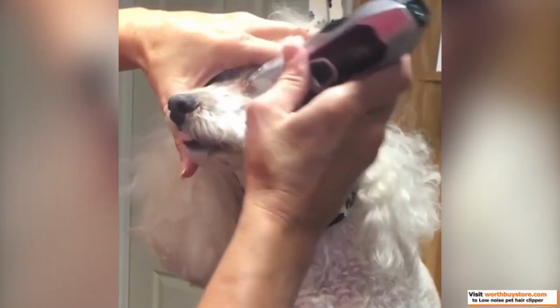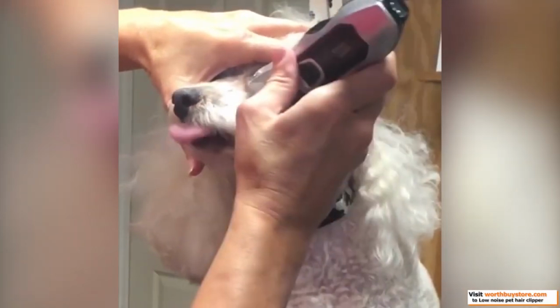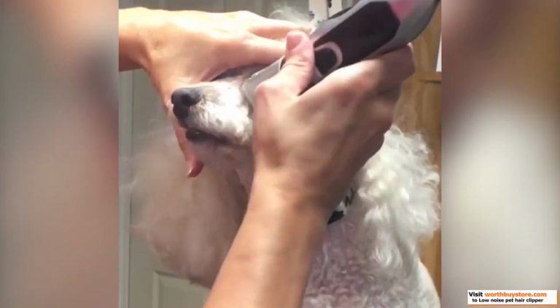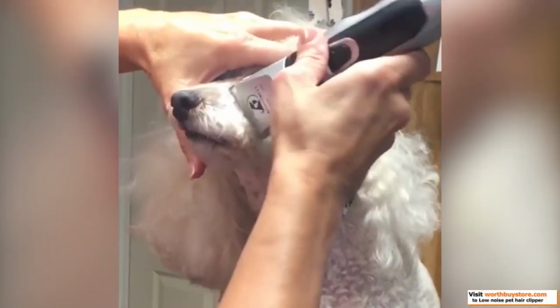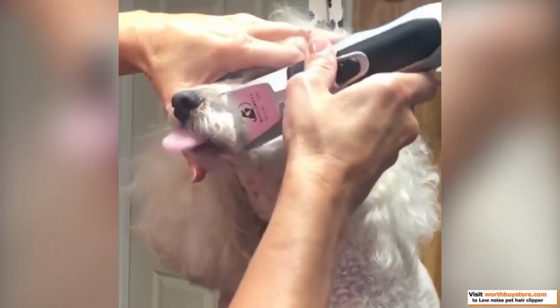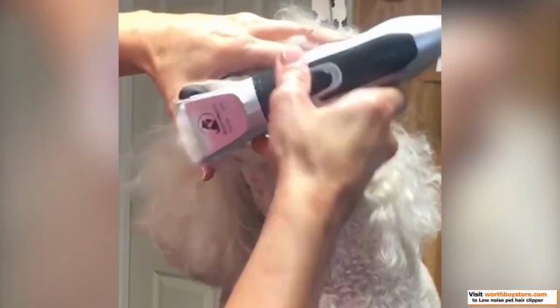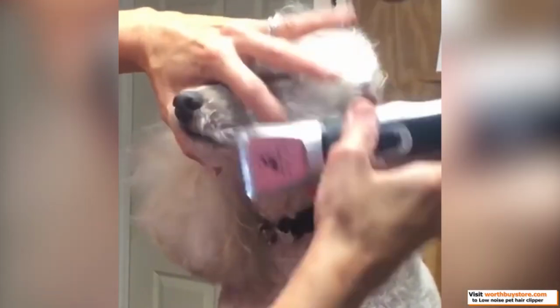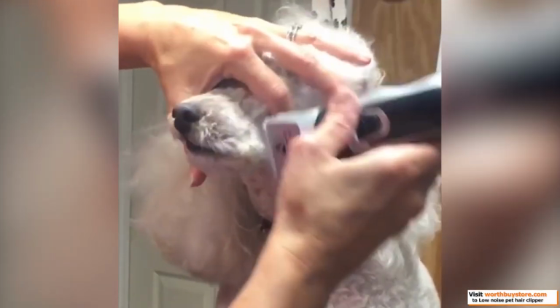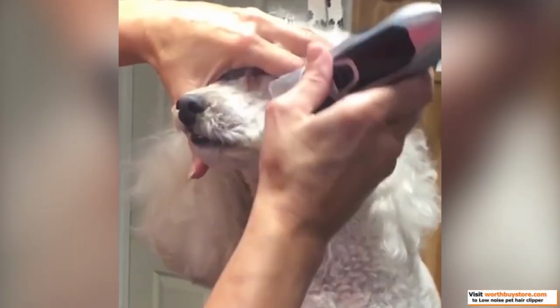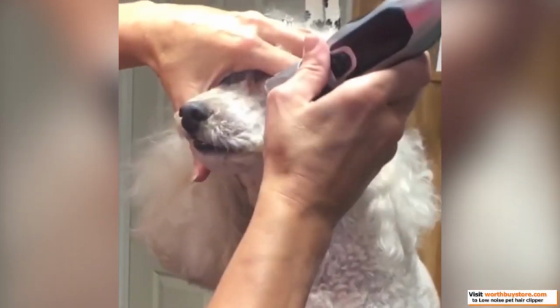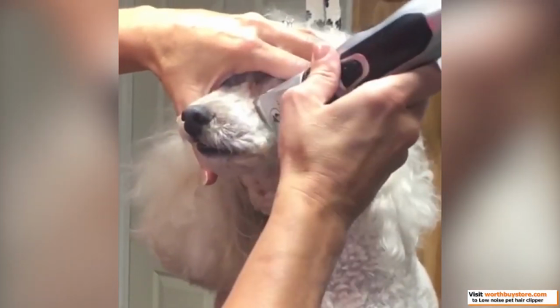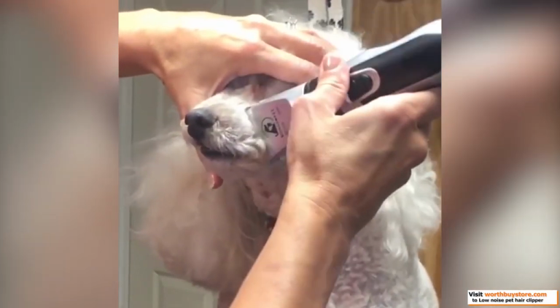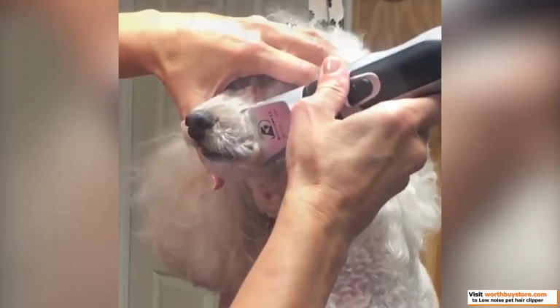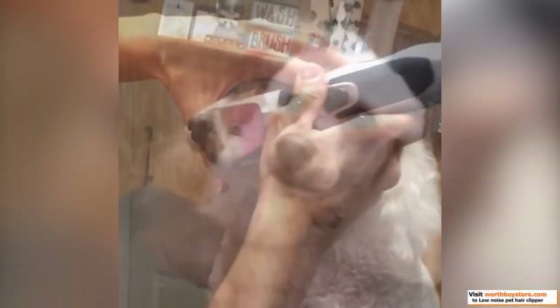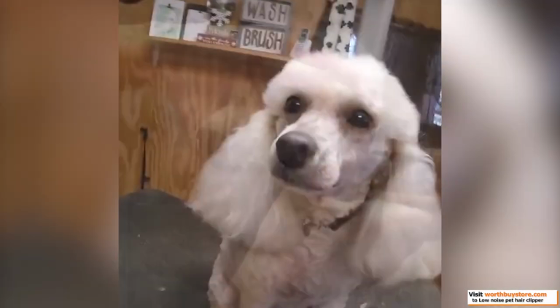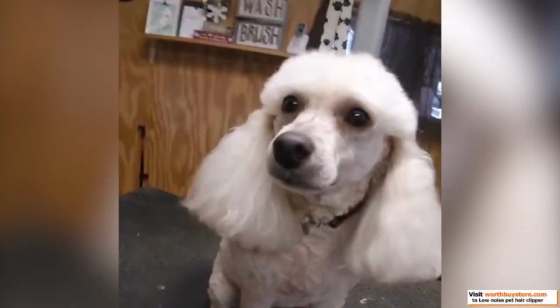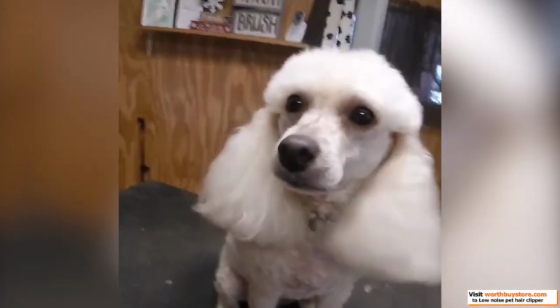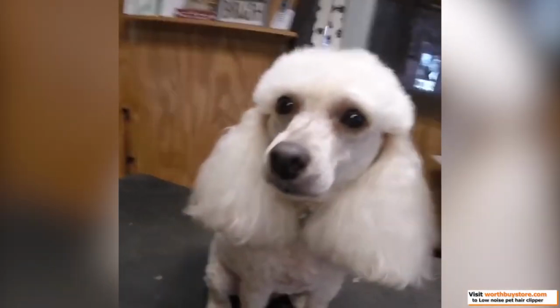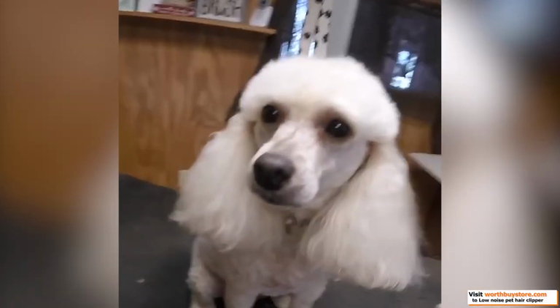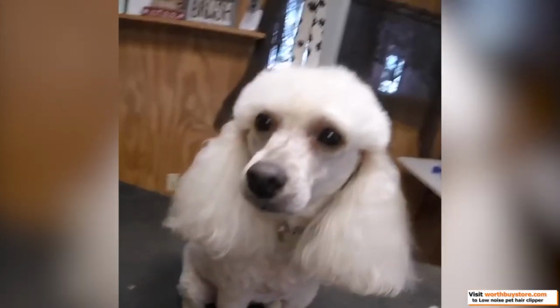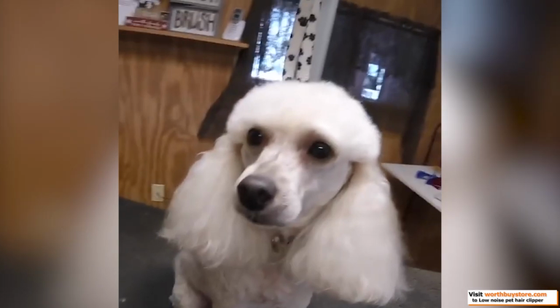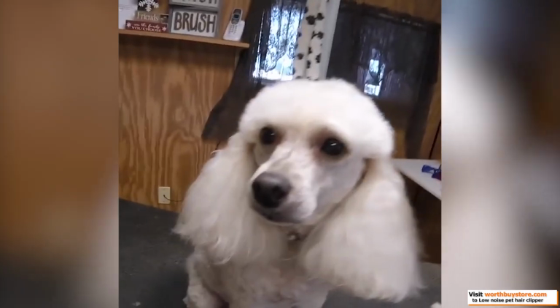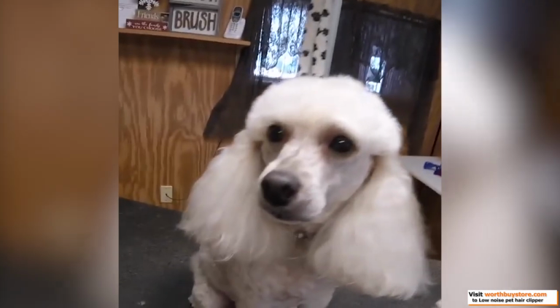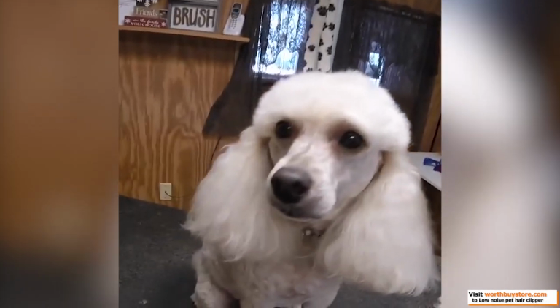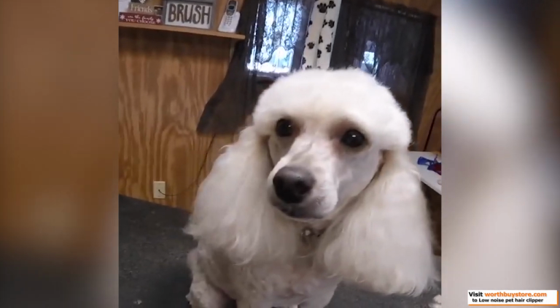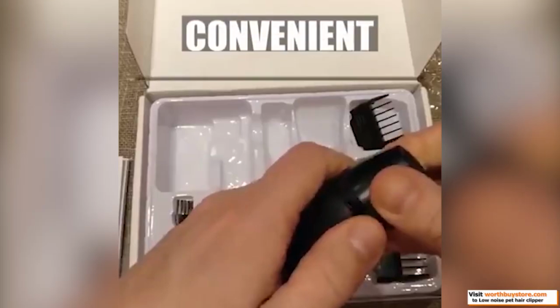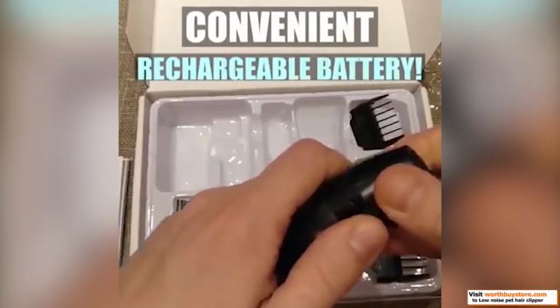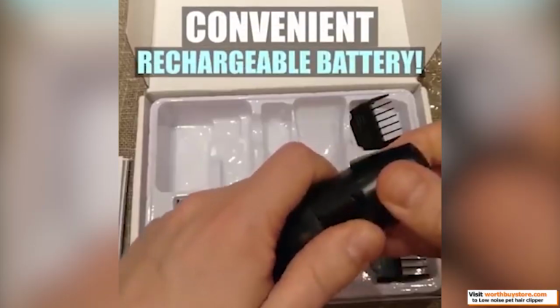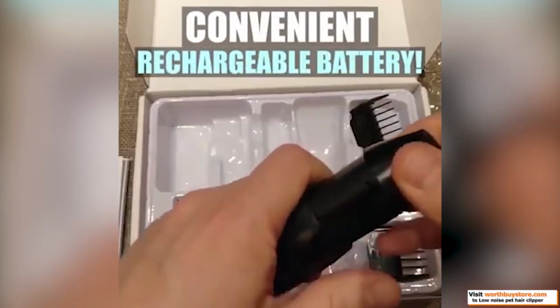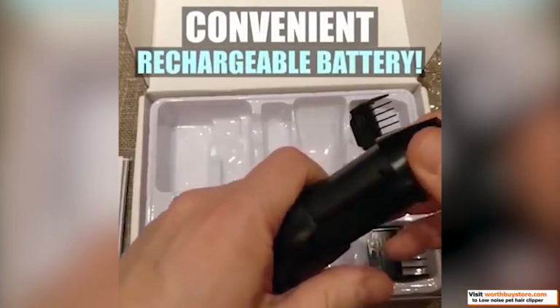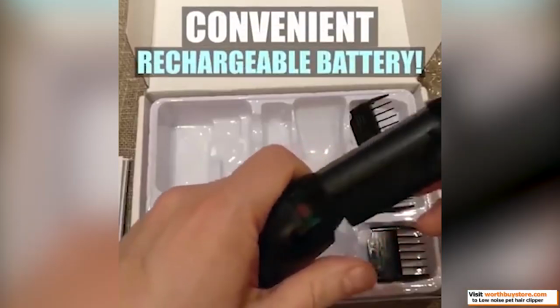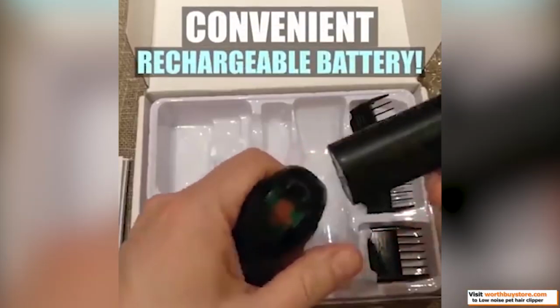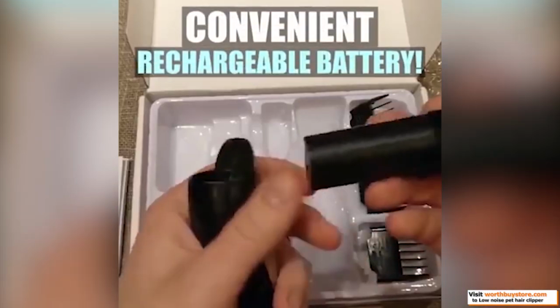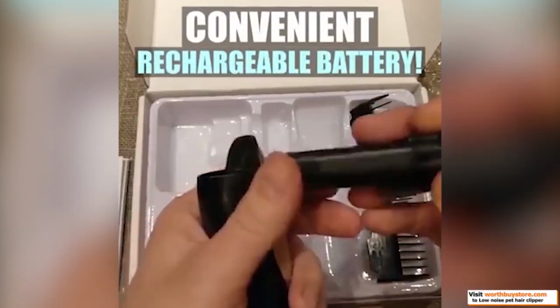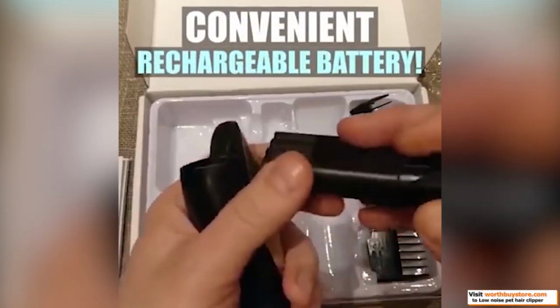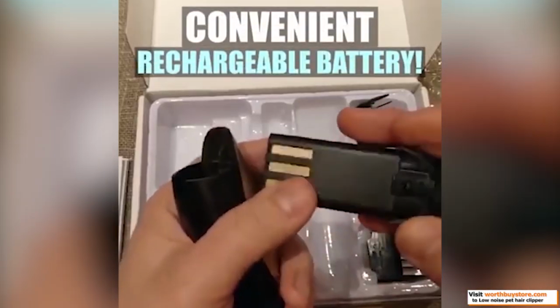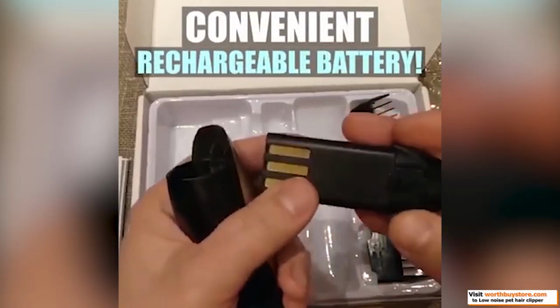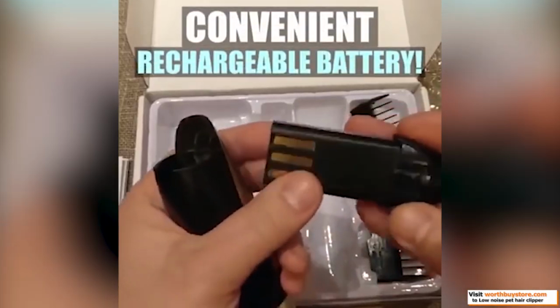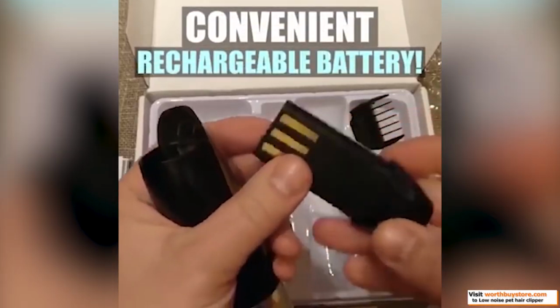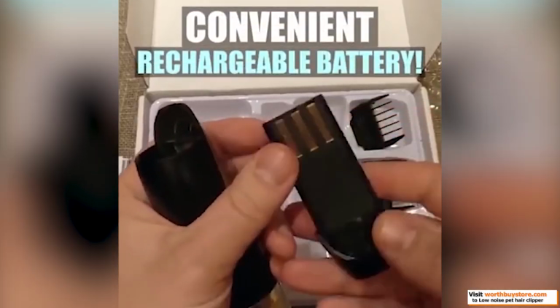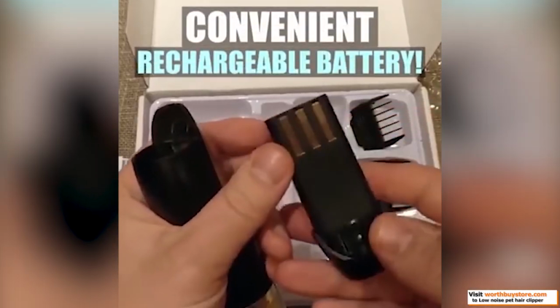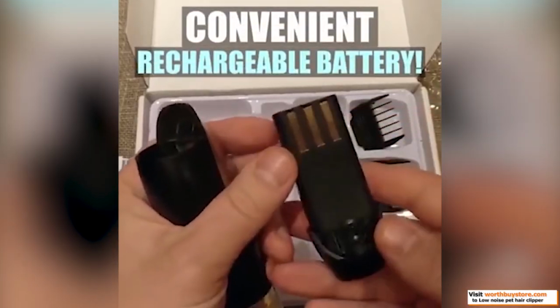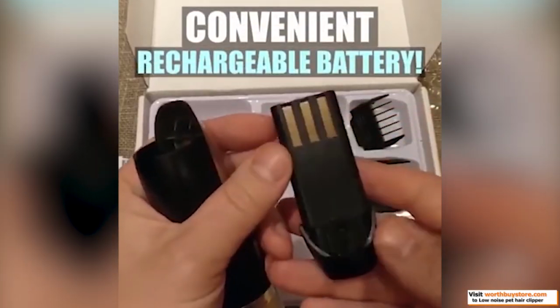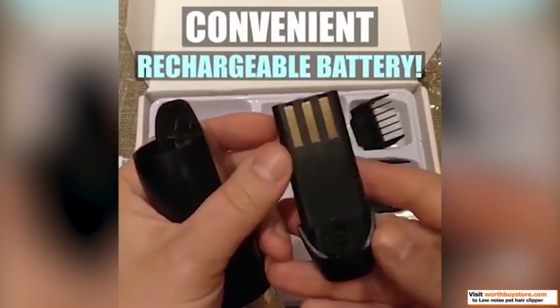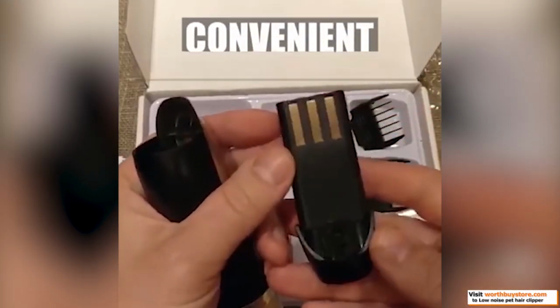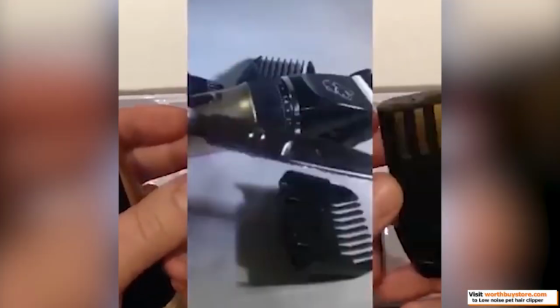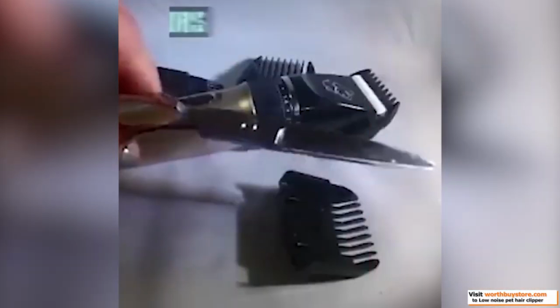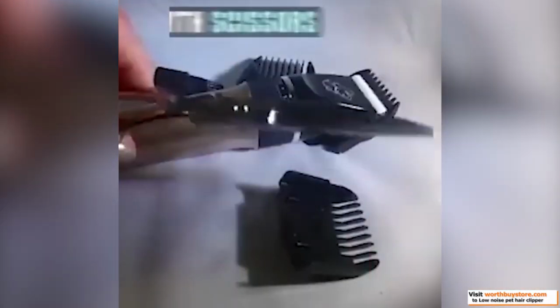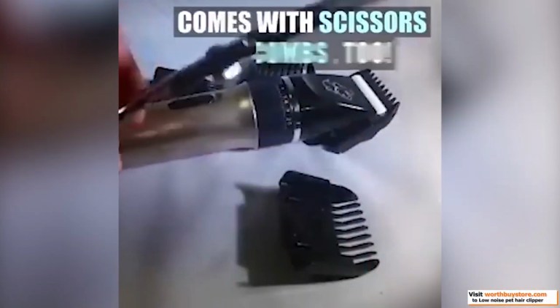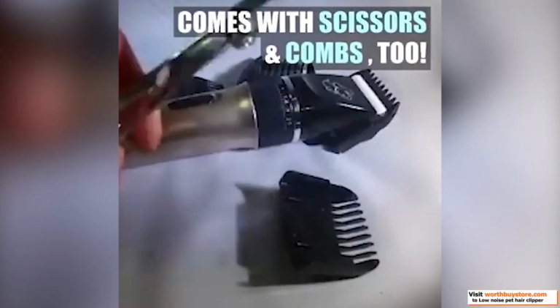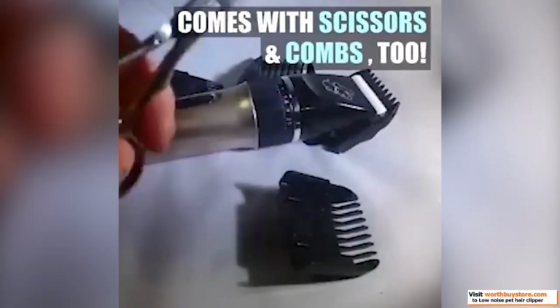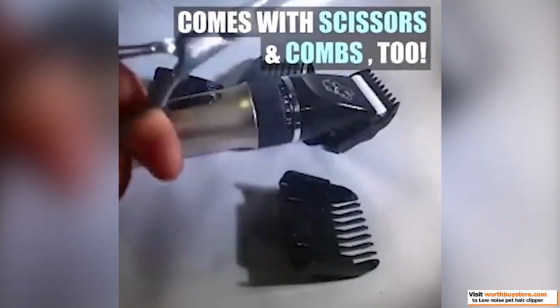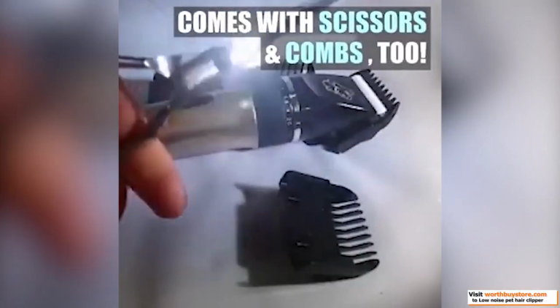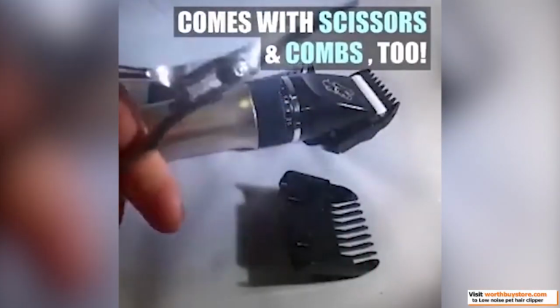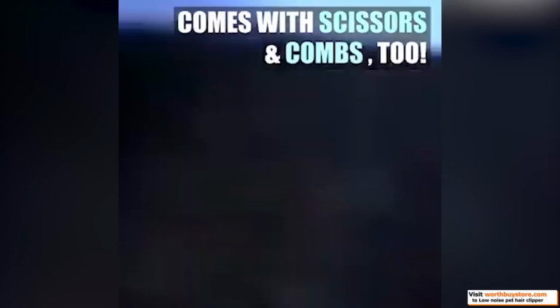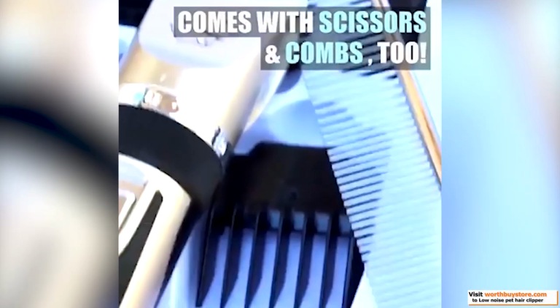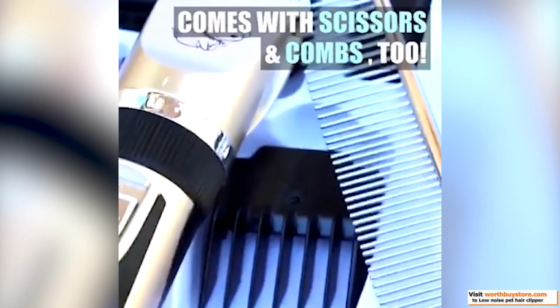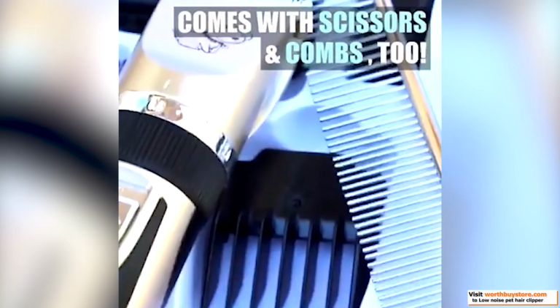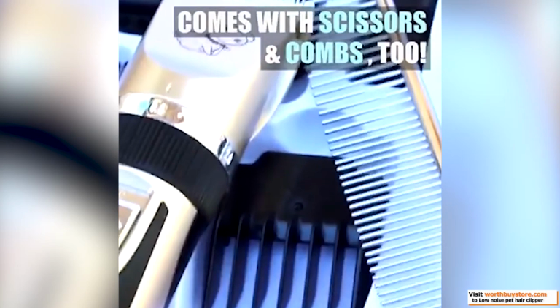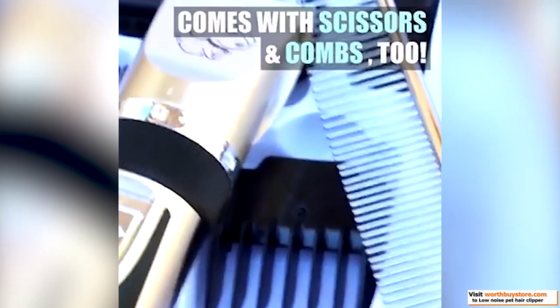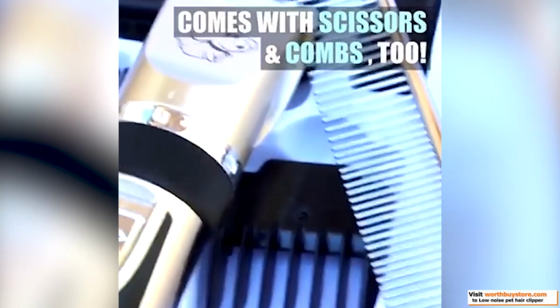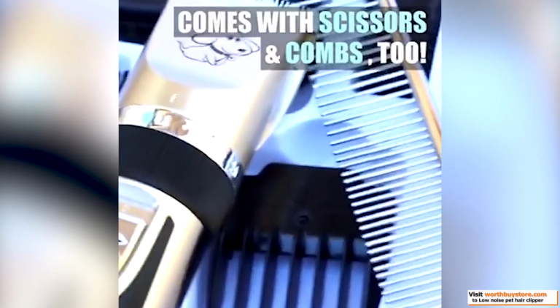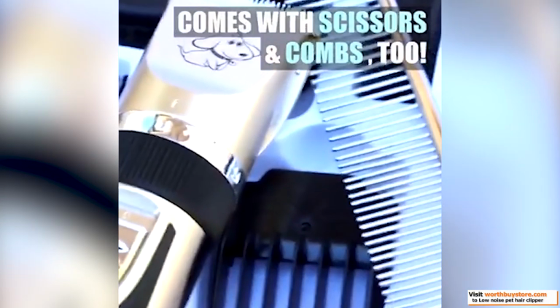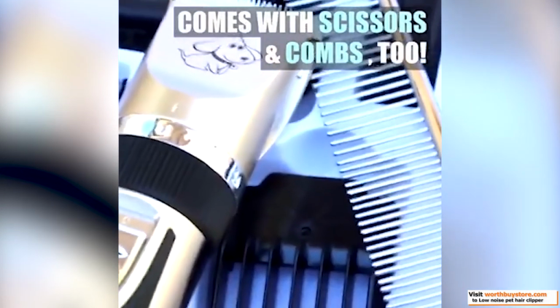Titanium acute angle blade combining with the ceramic movable blade for smooth and efficient cutting for cats, dogs, rabbits, and horse.